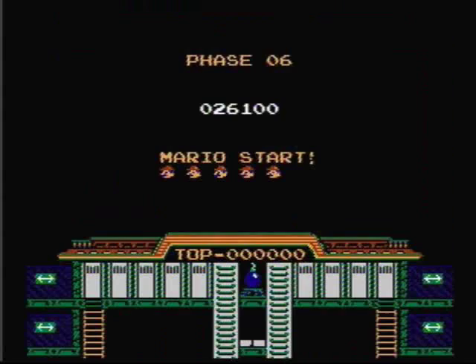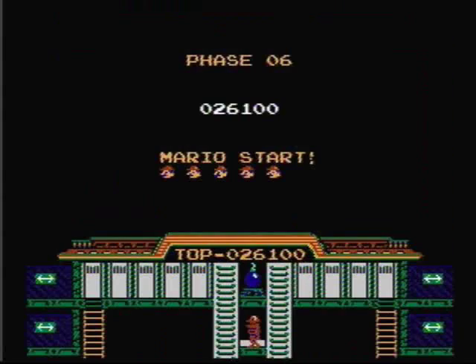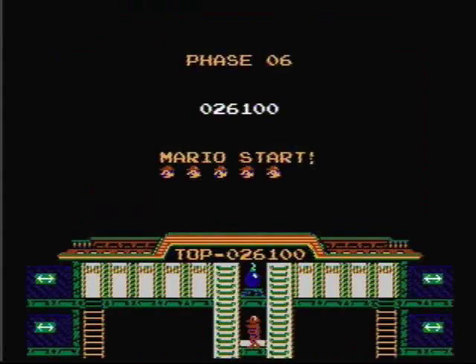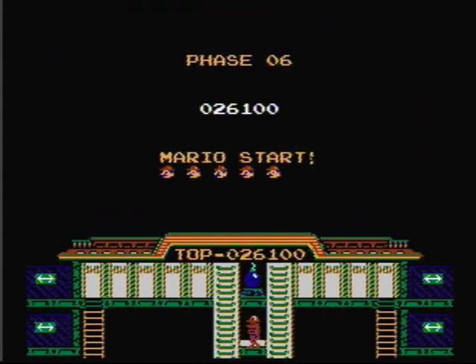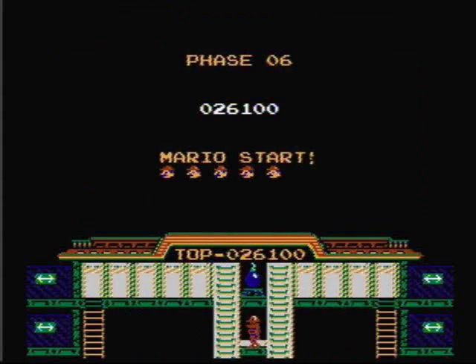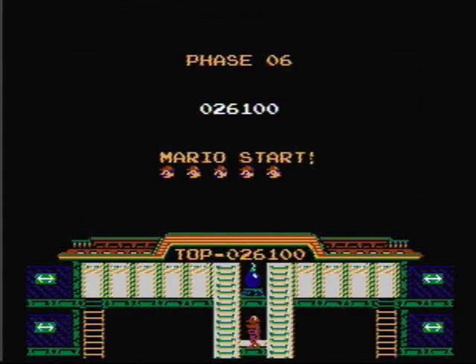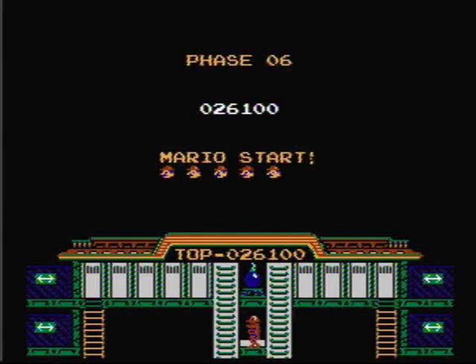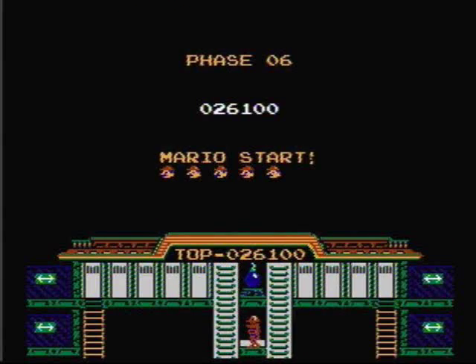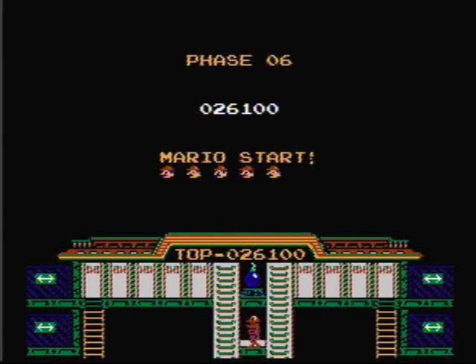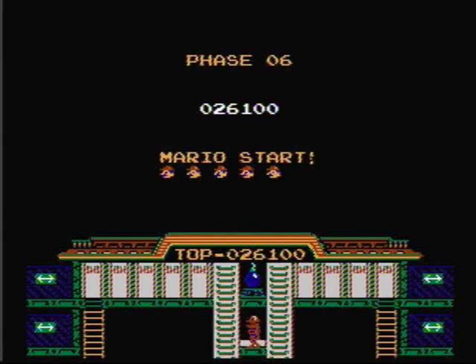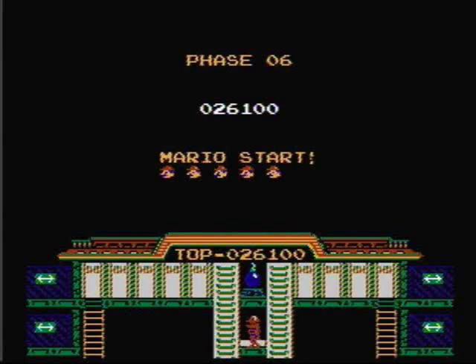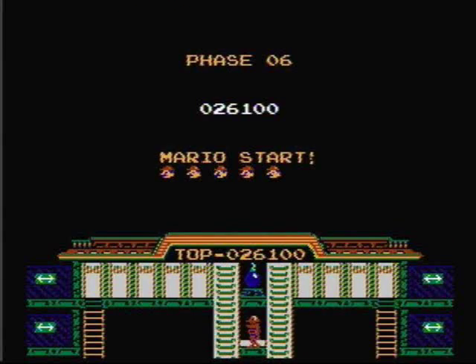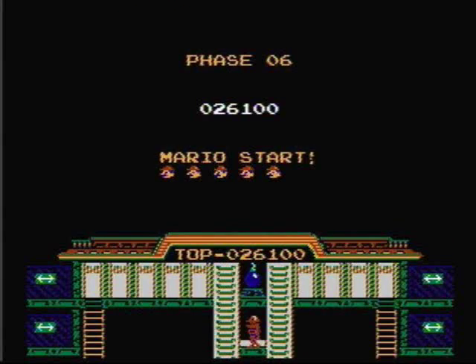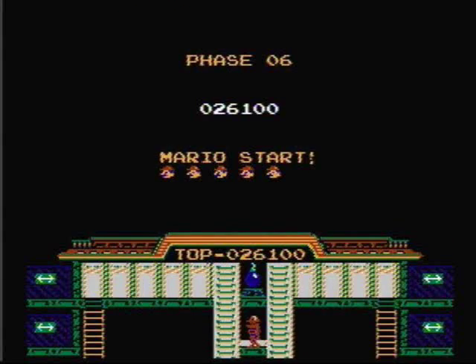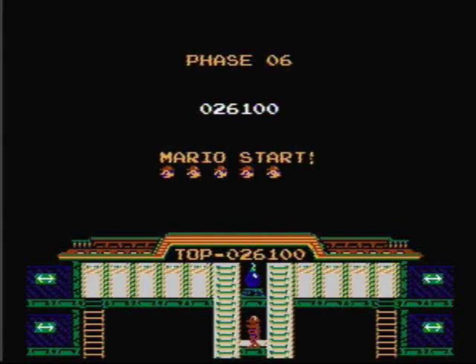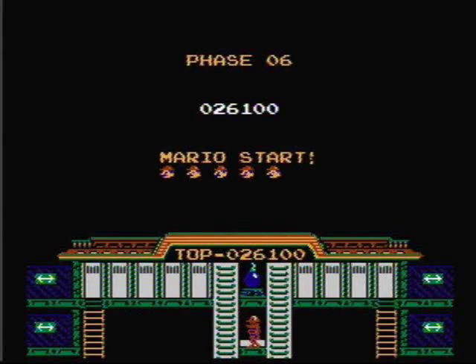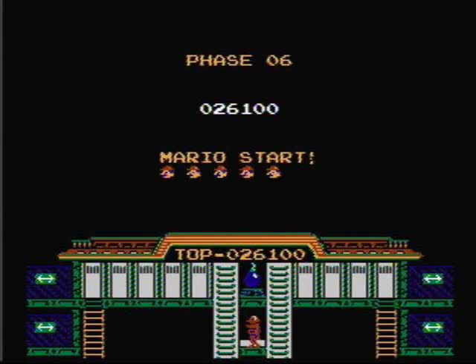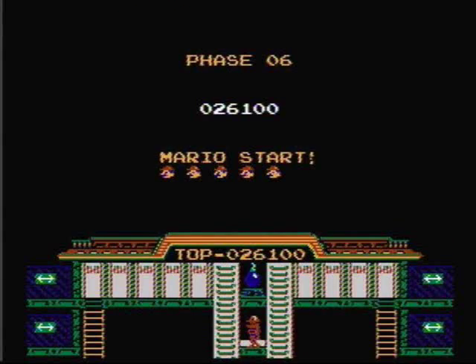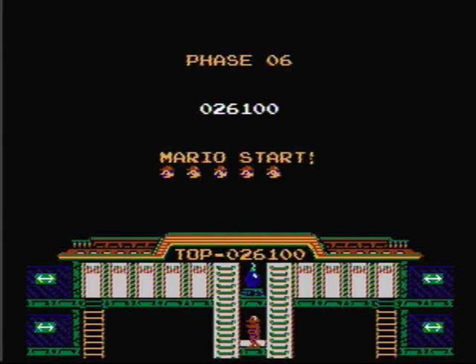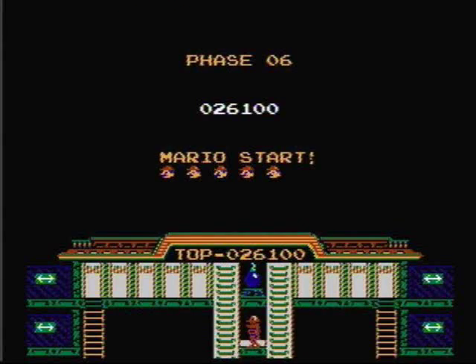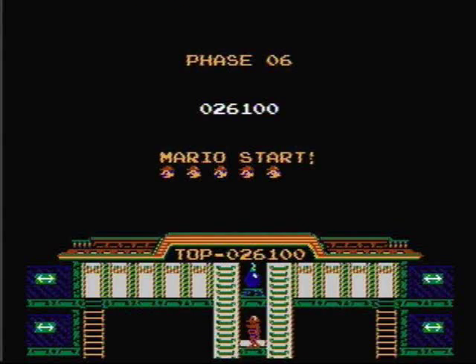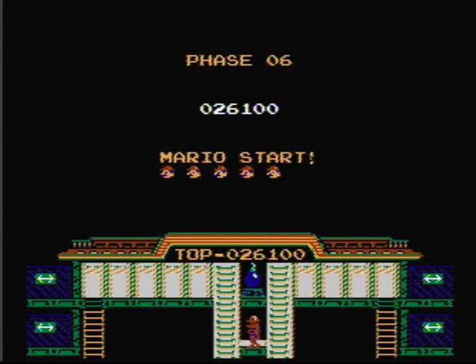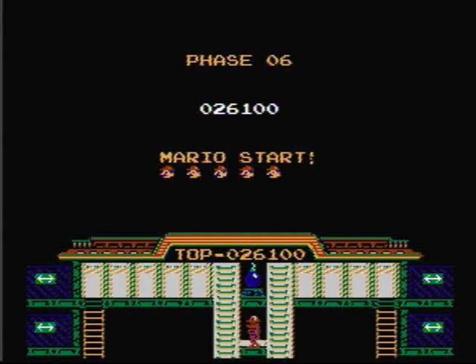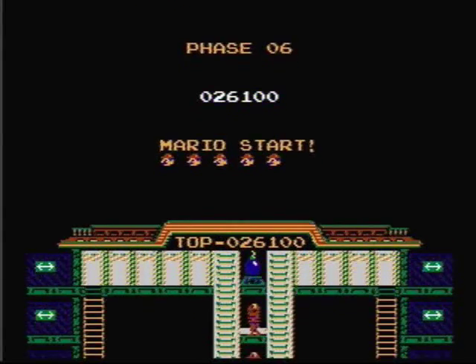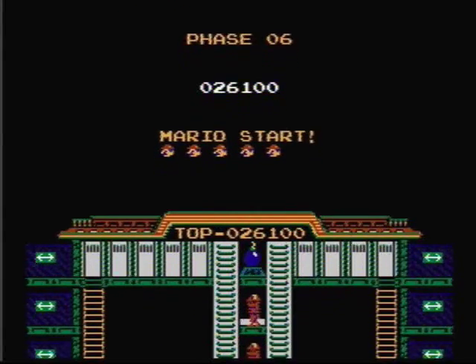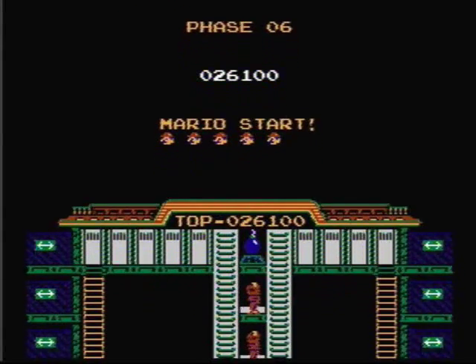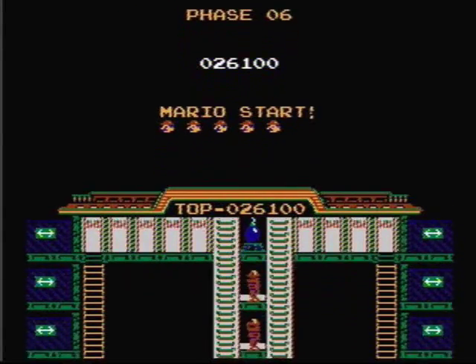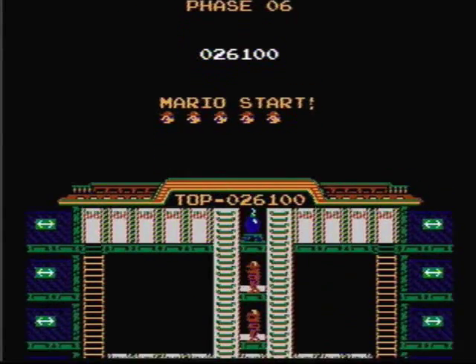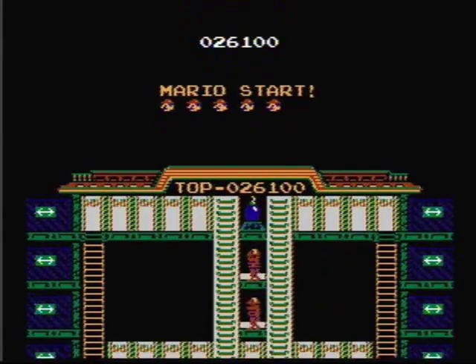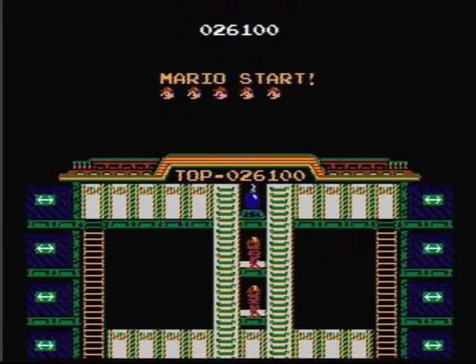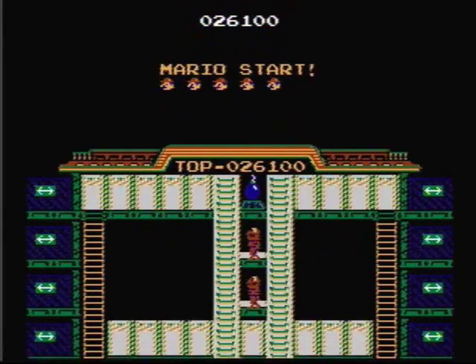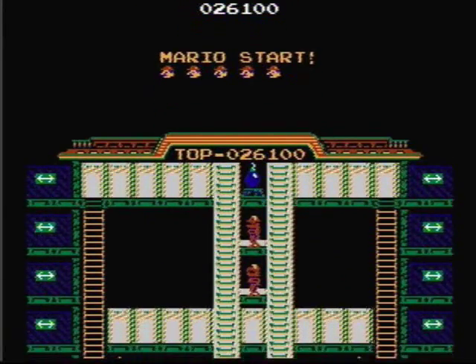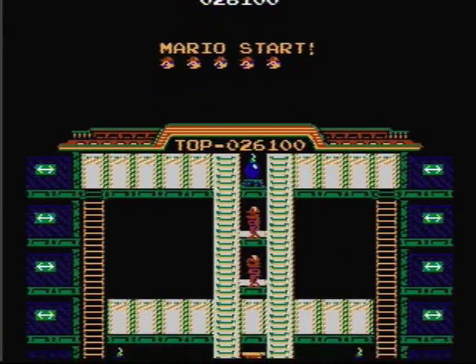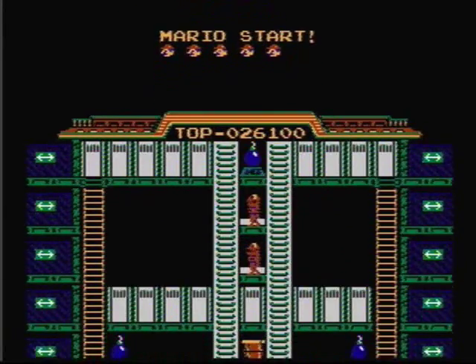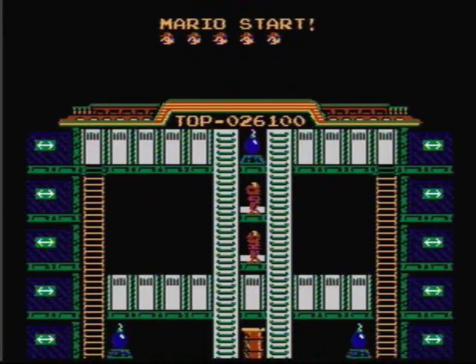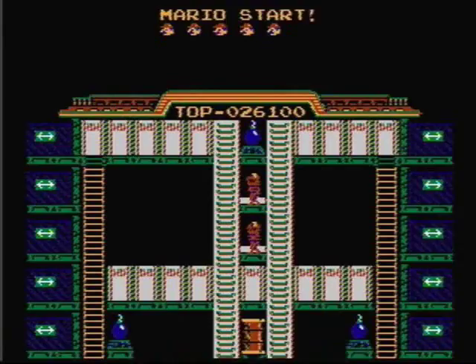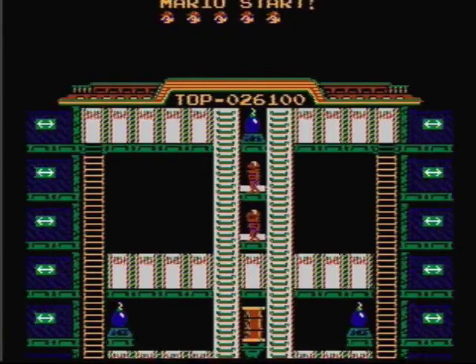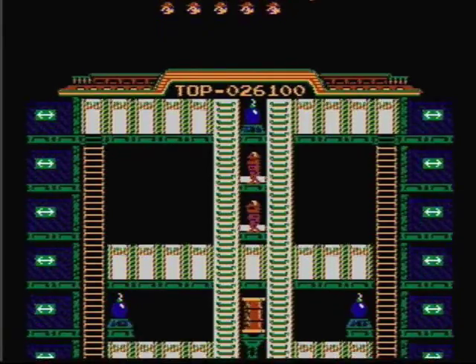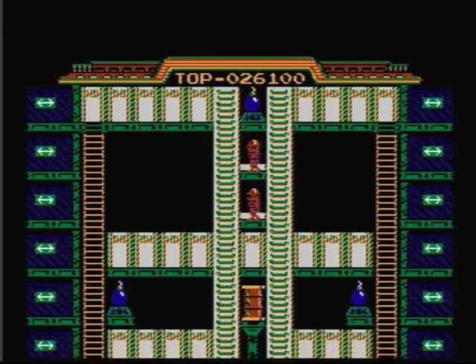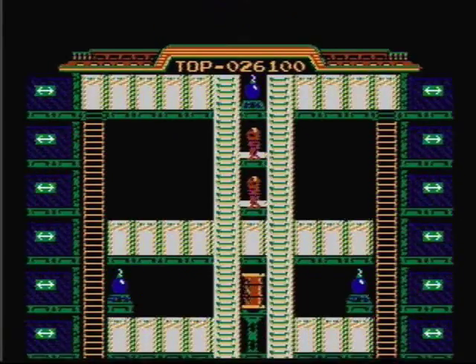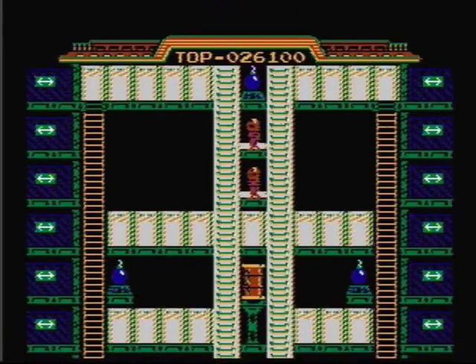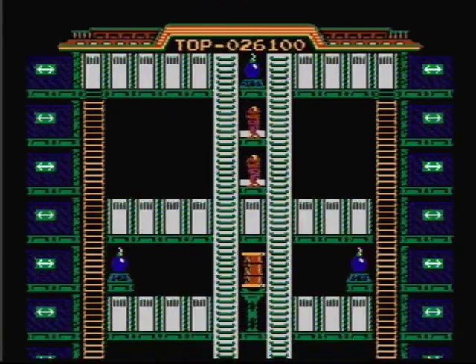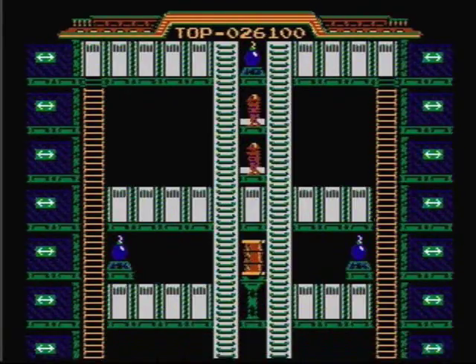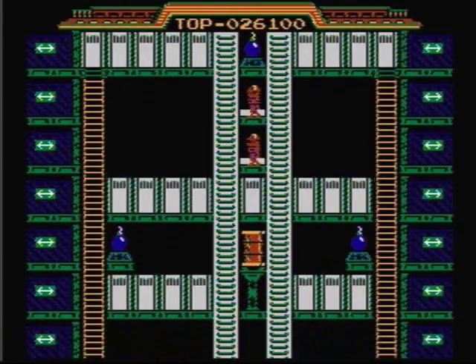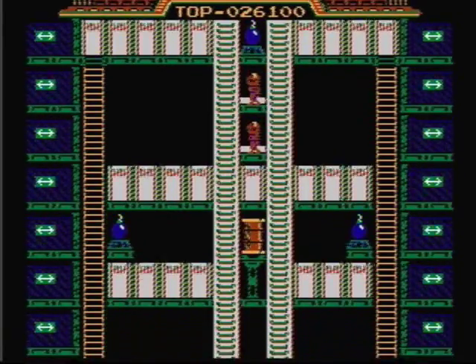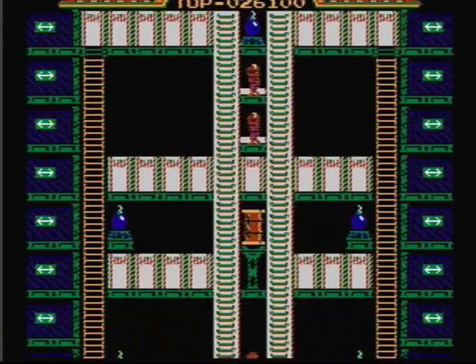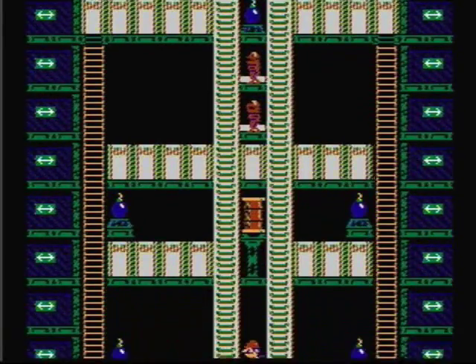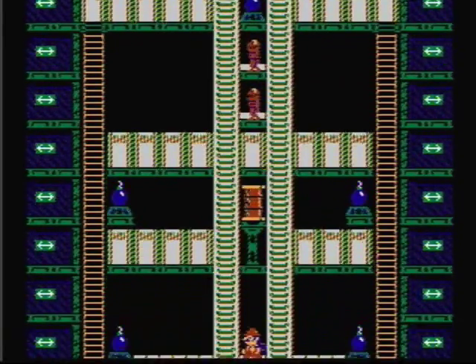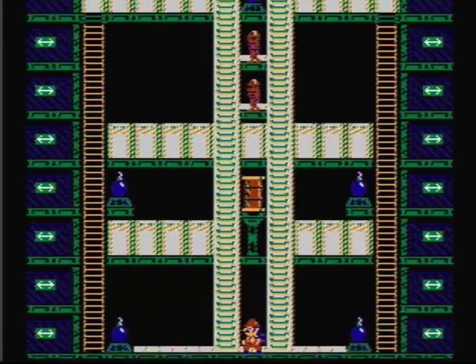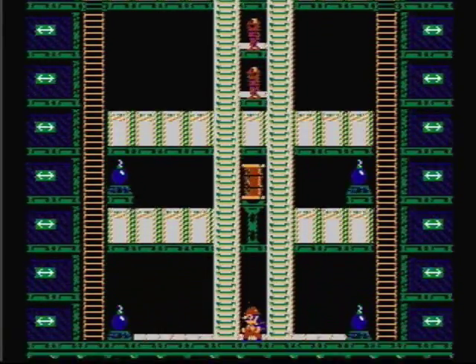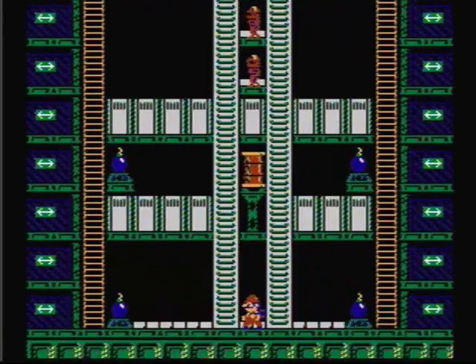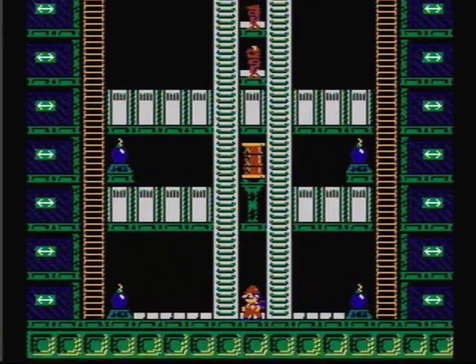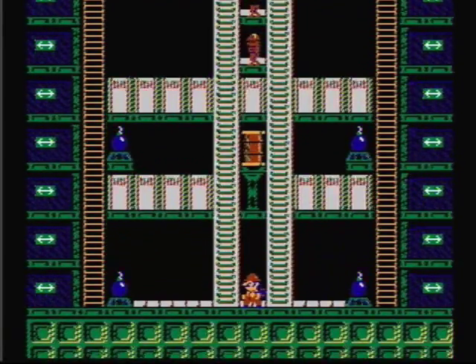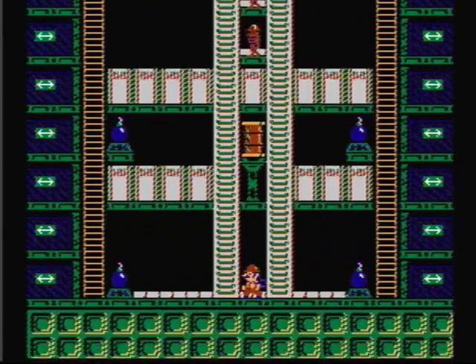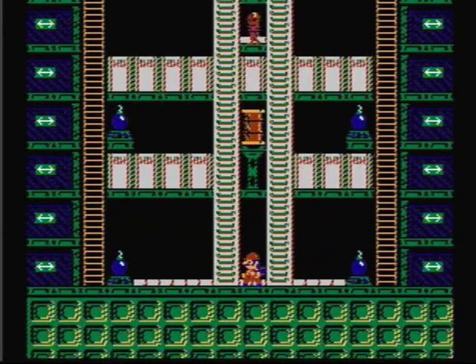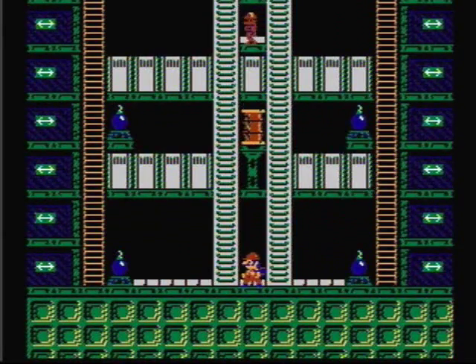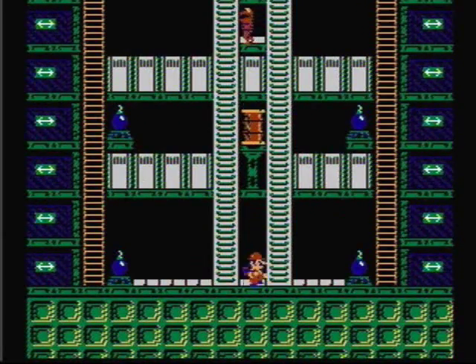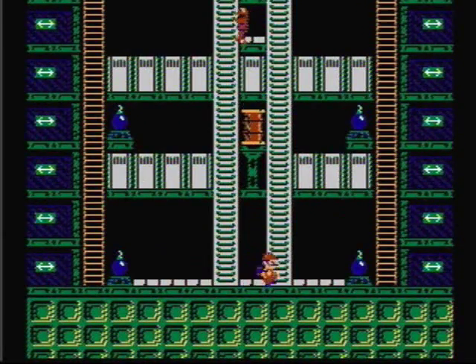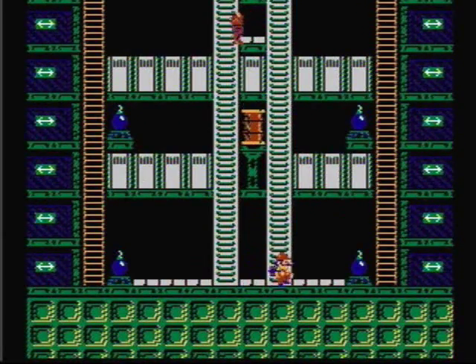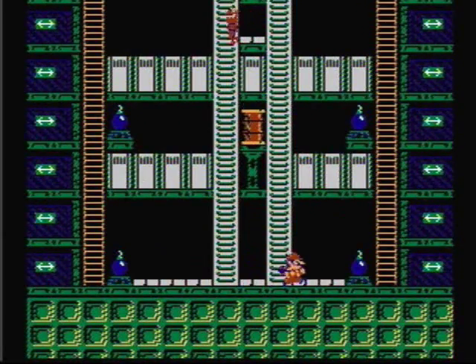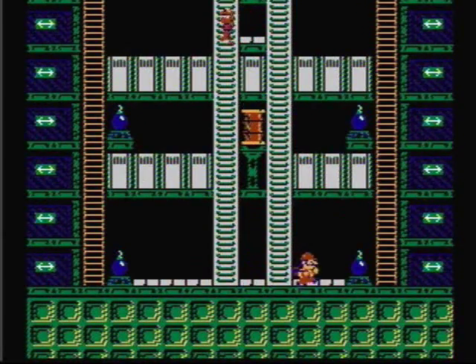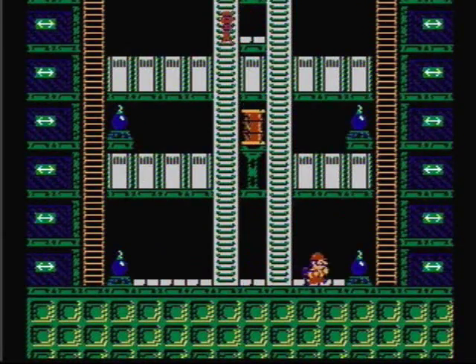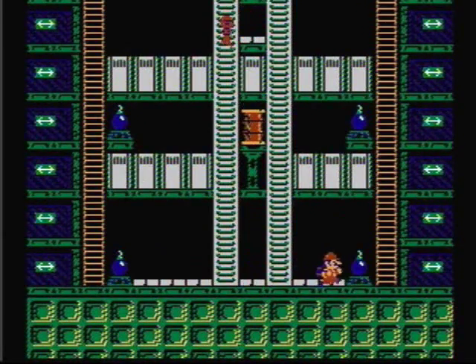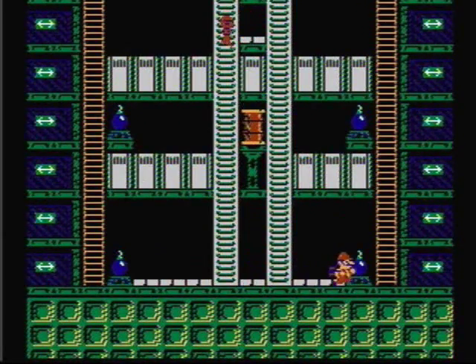The controls in the game are simple. The direction pad moves Mario and Luigi left, right, up, and down, and the A and B button swings their hammer.